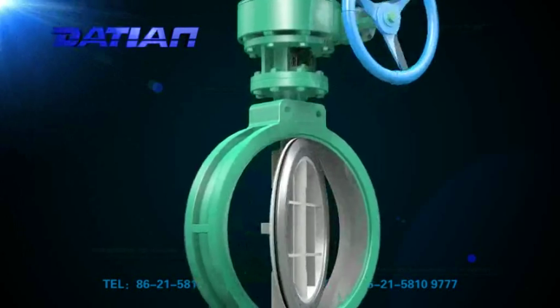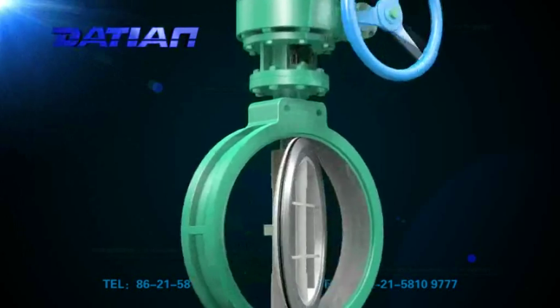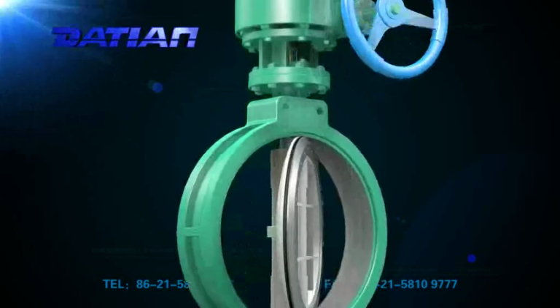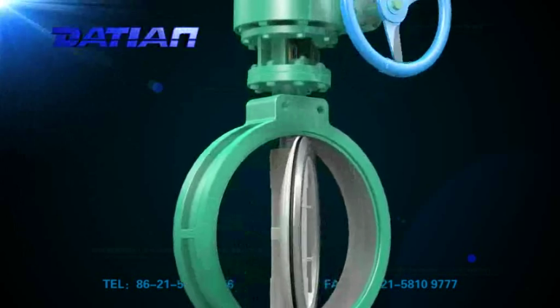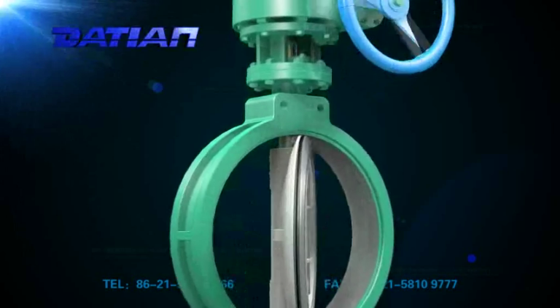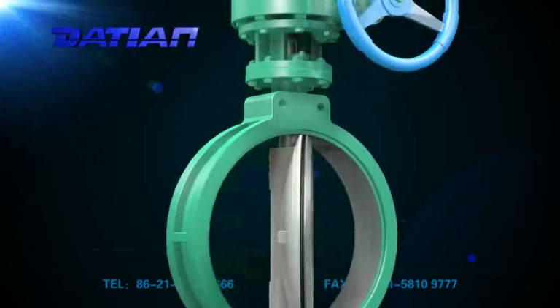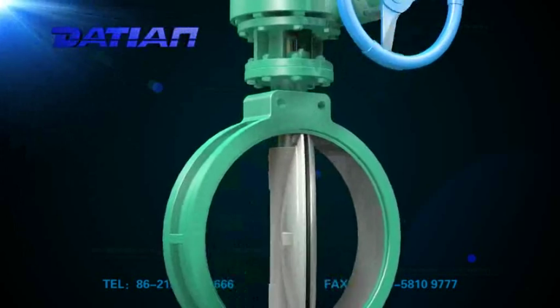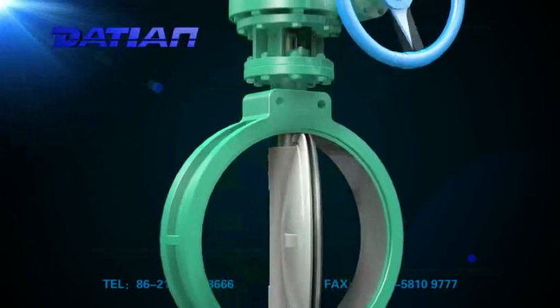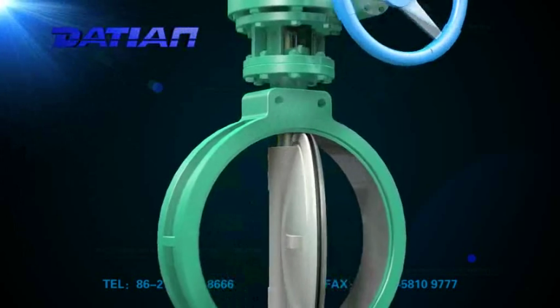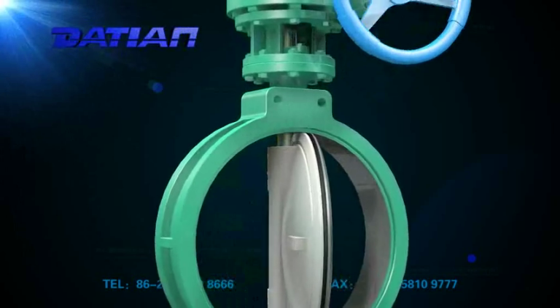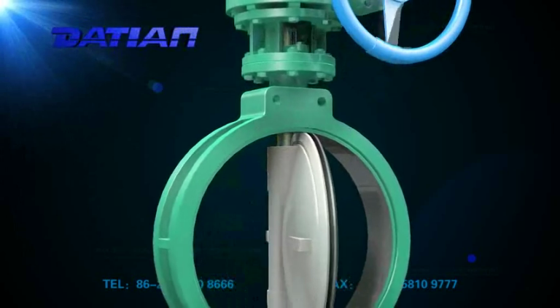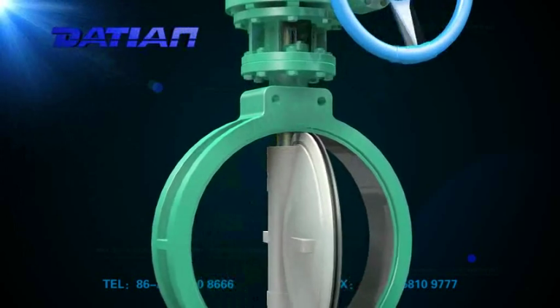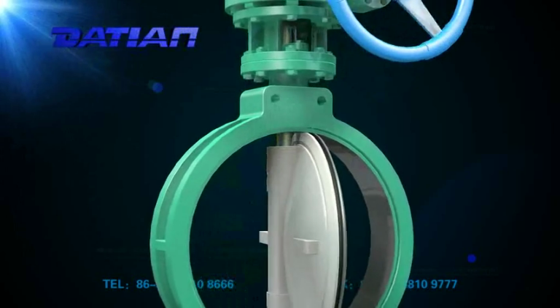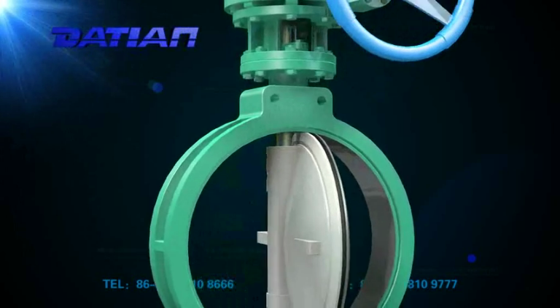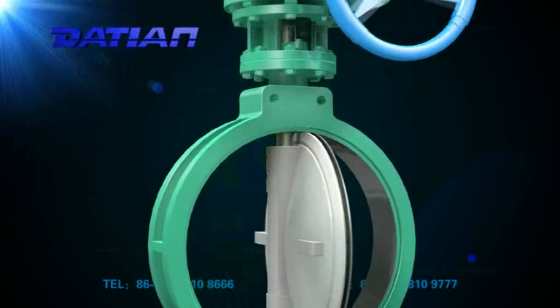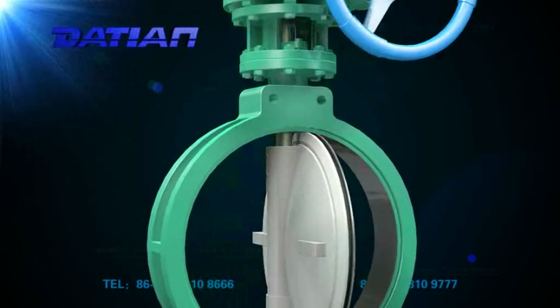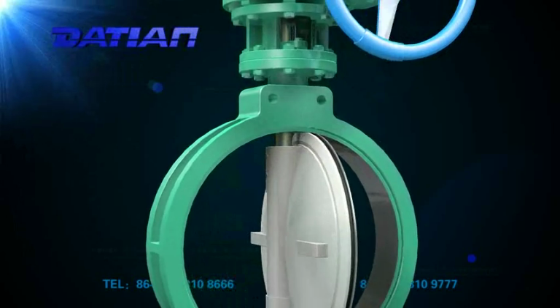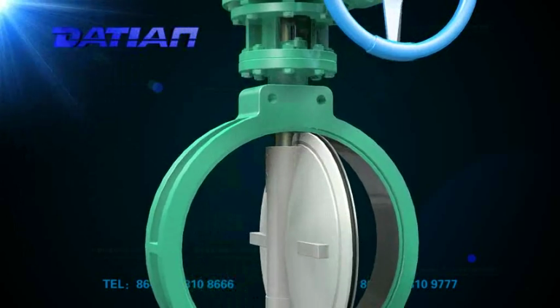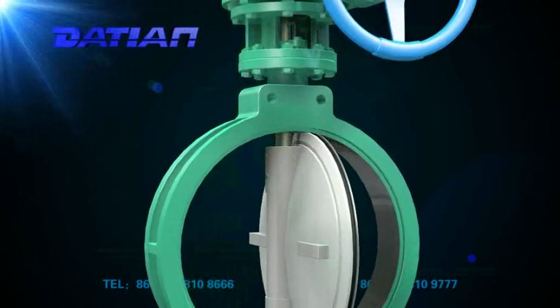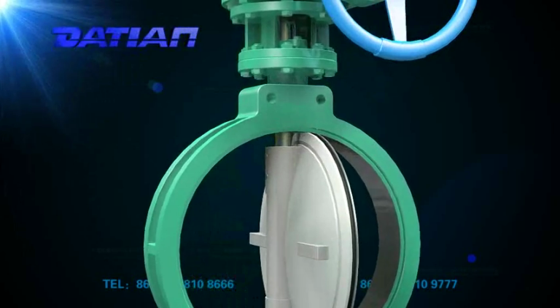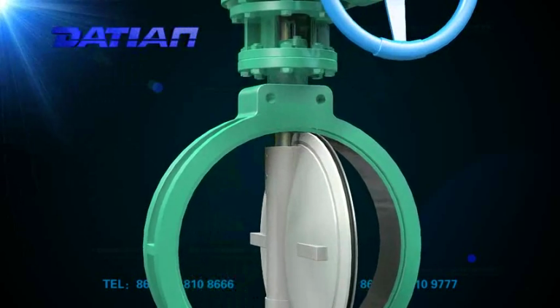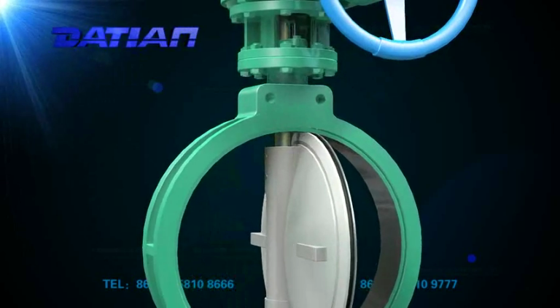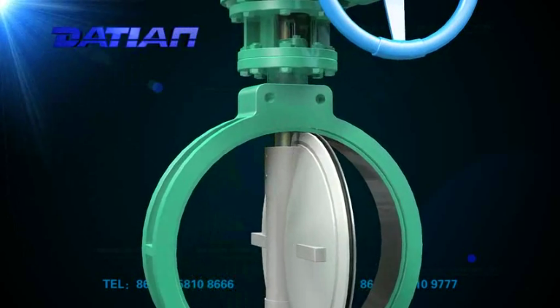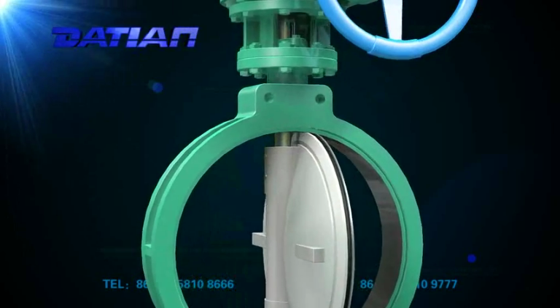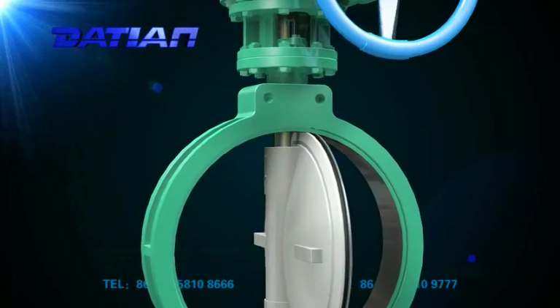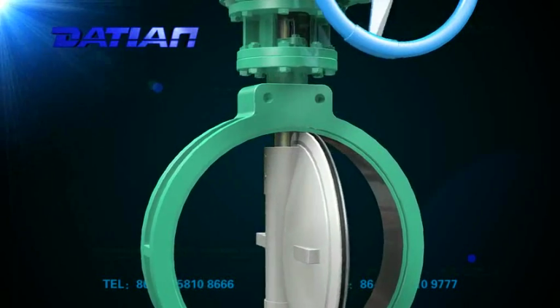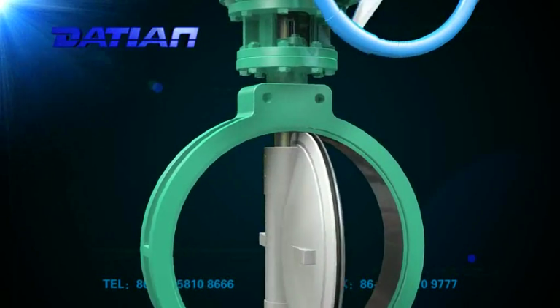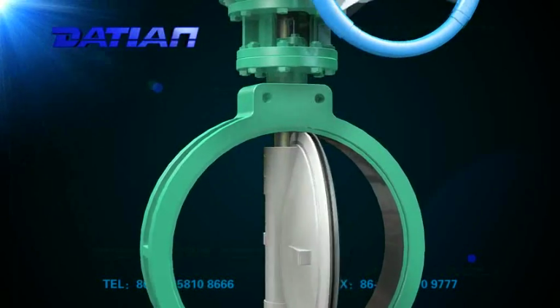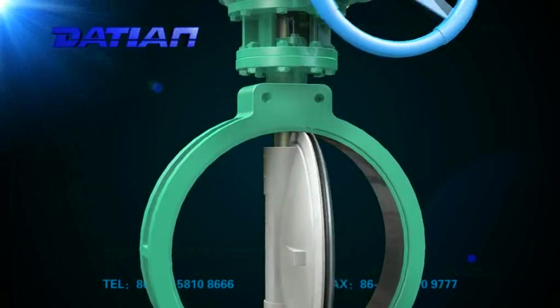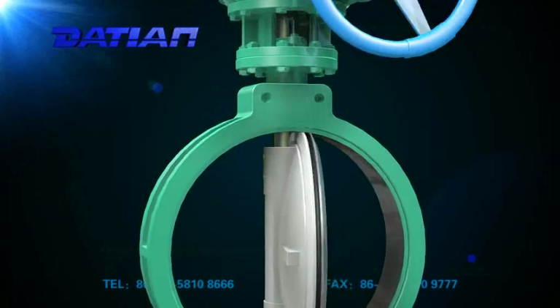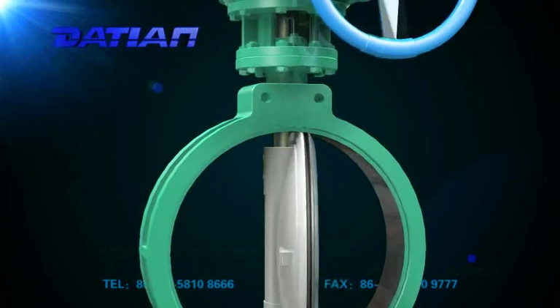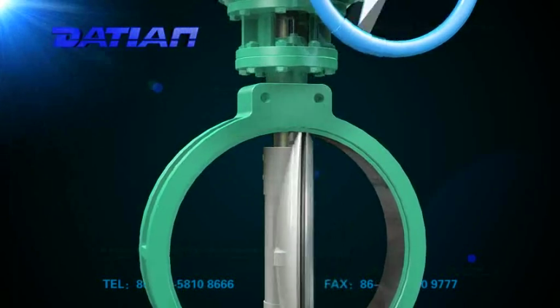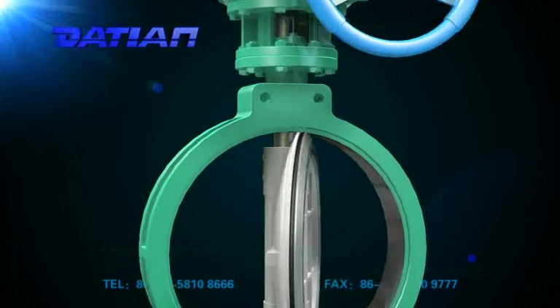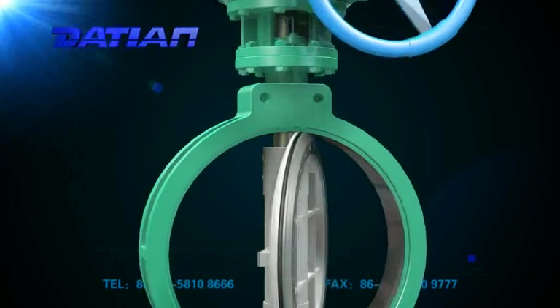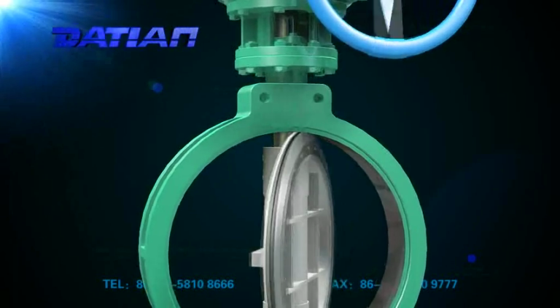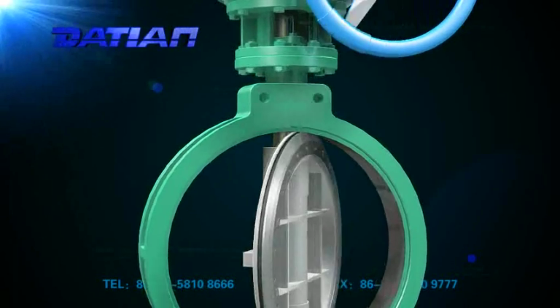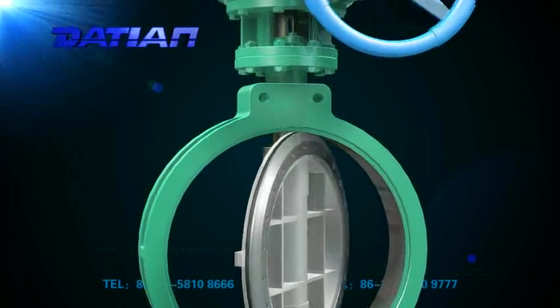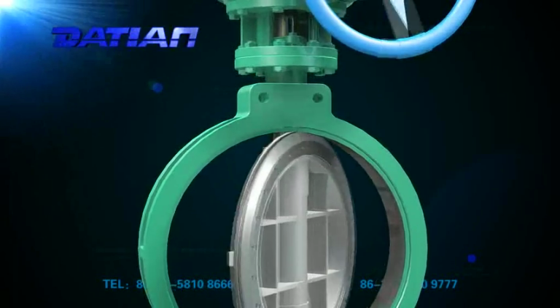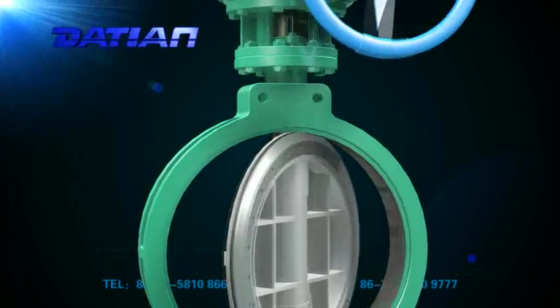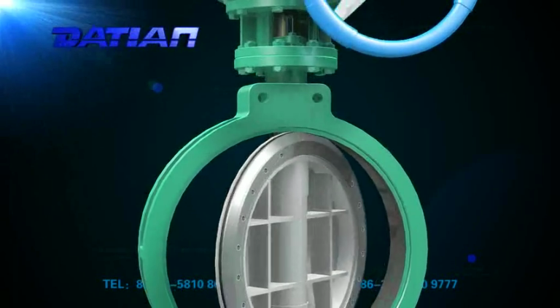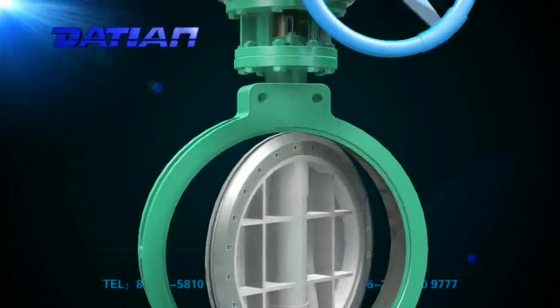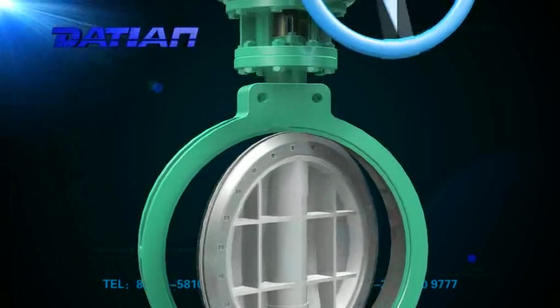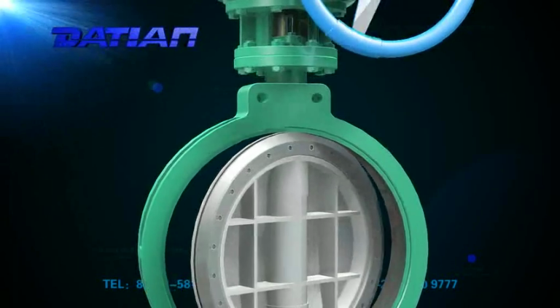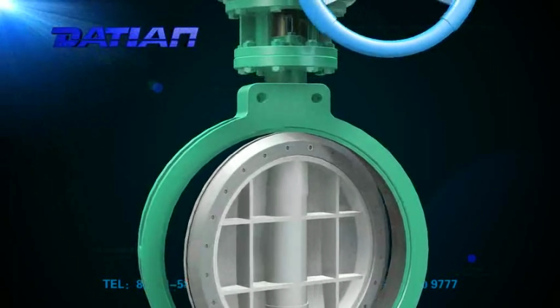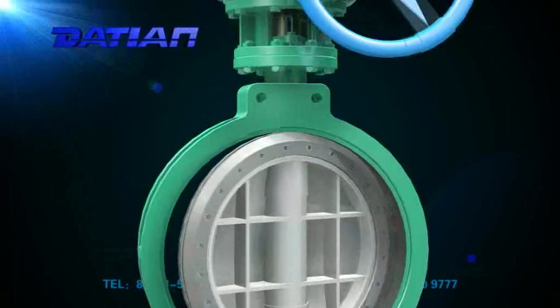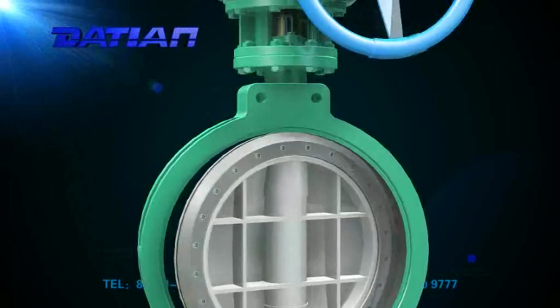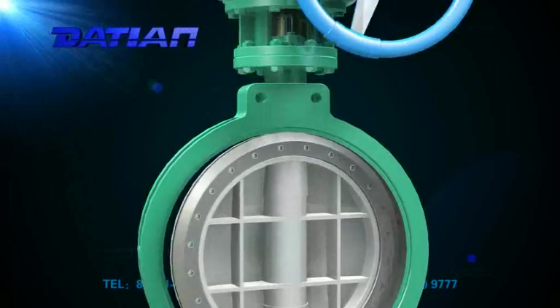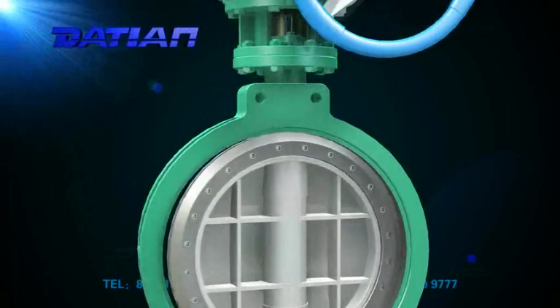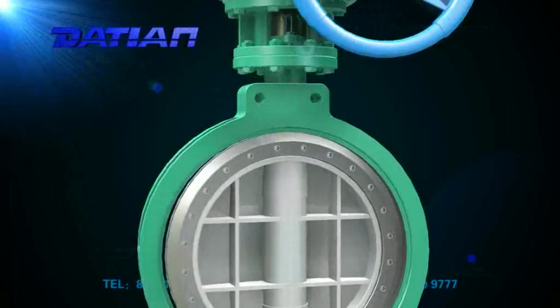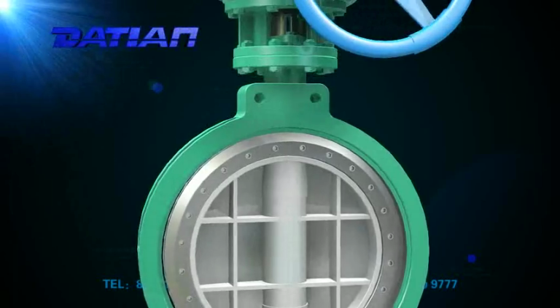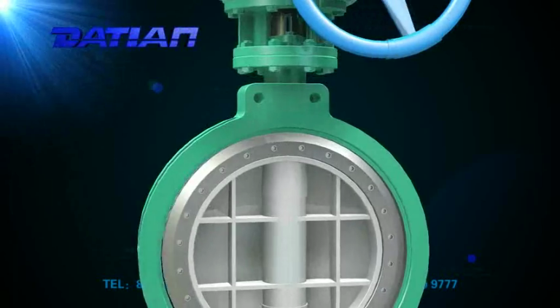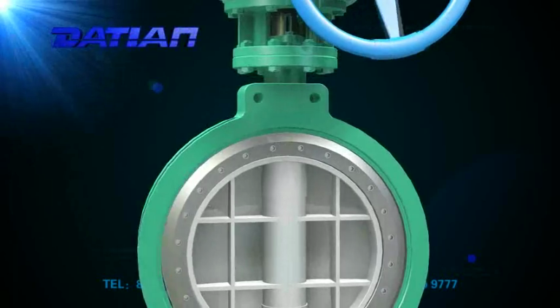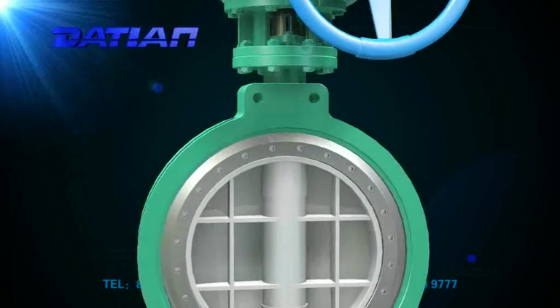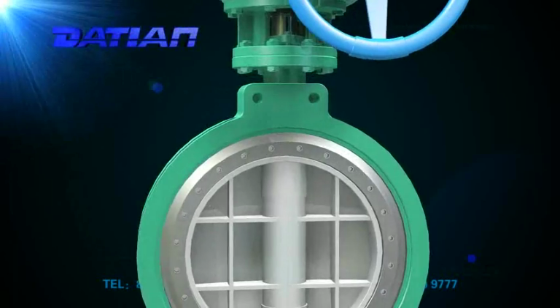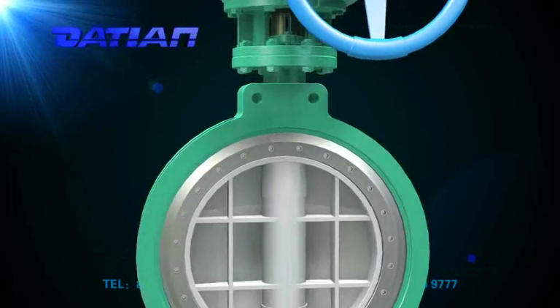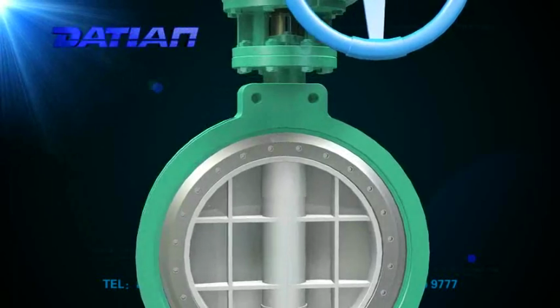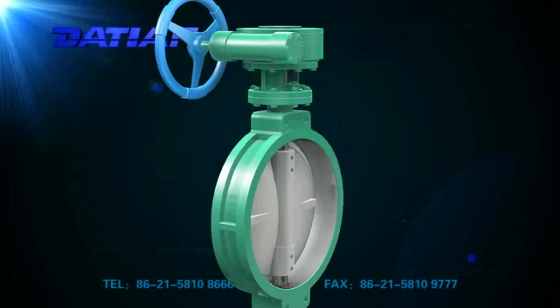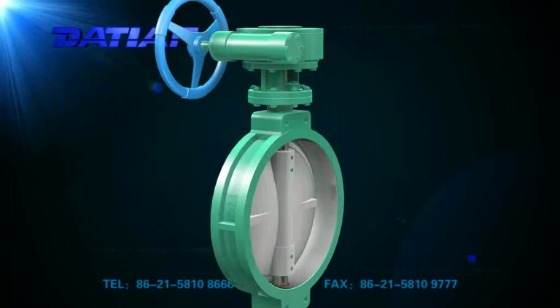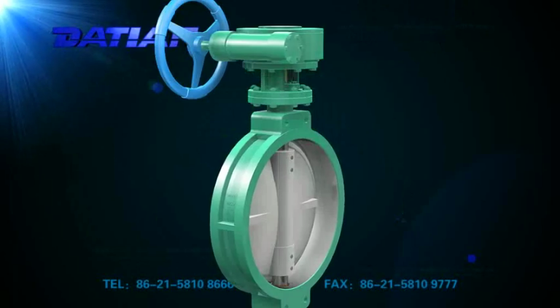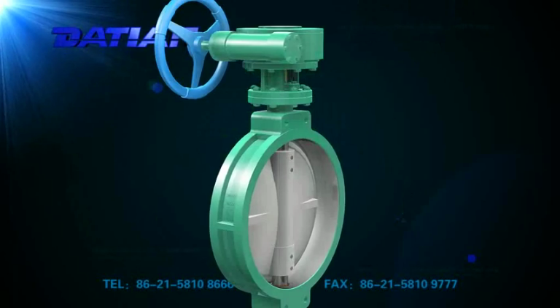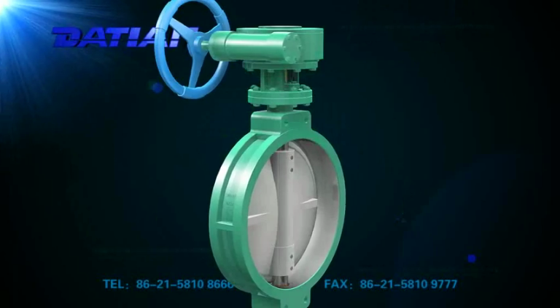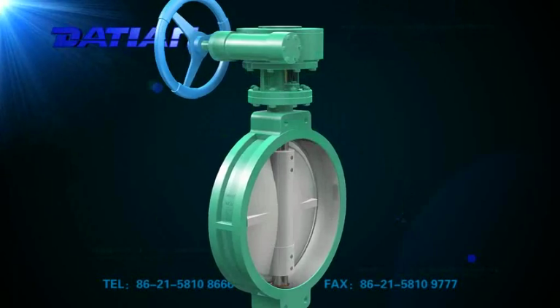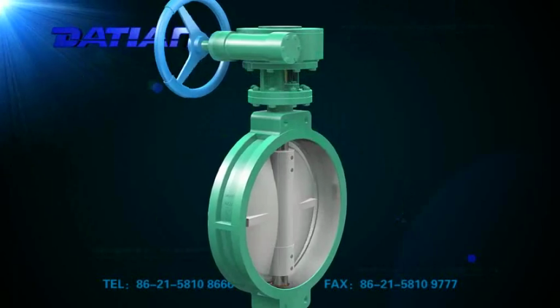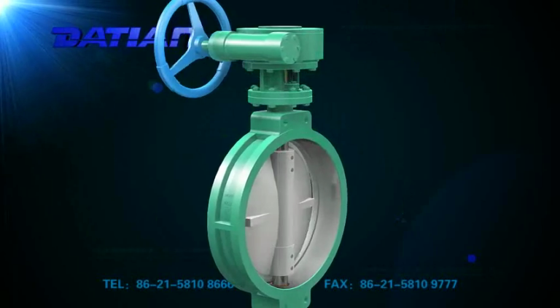It is easy to be opened and closed by a 90-degree rotation, with reliable seal and long service life.